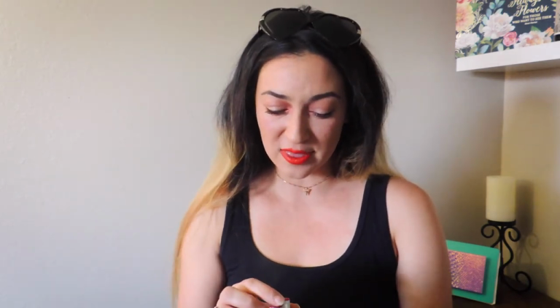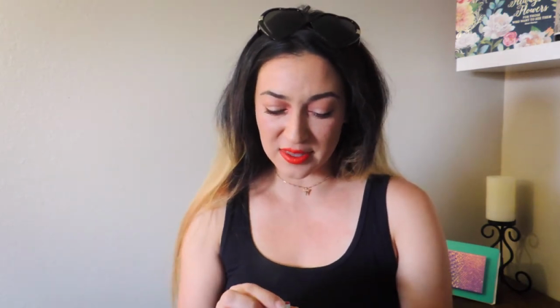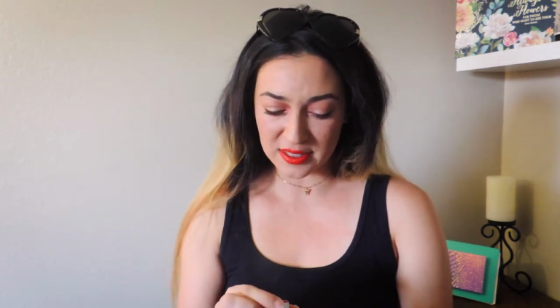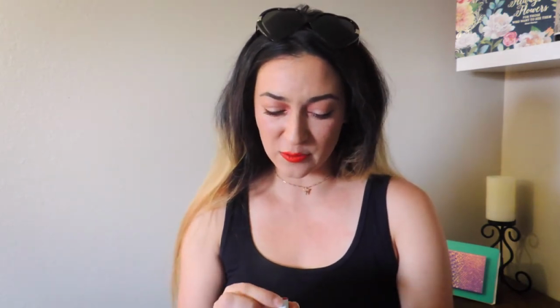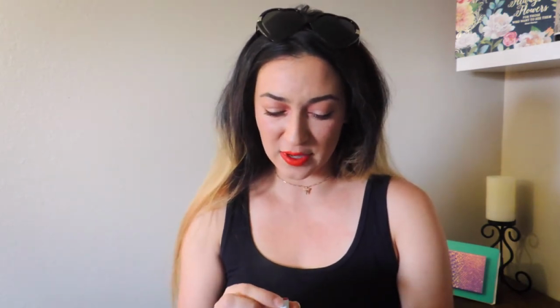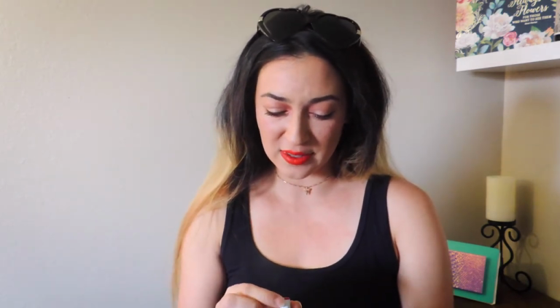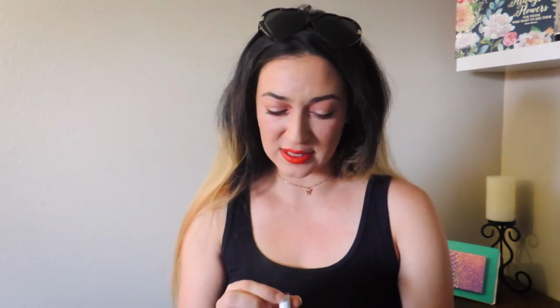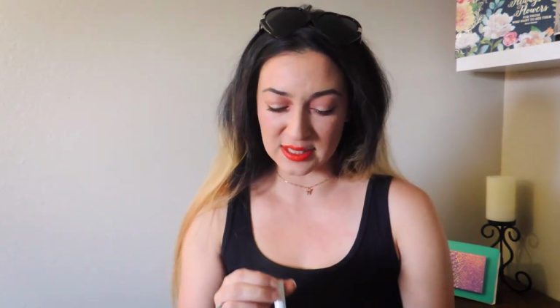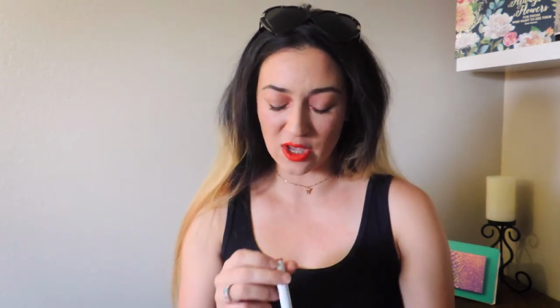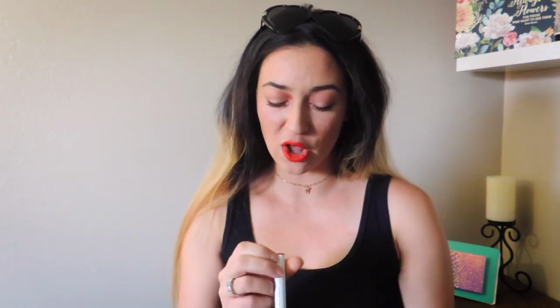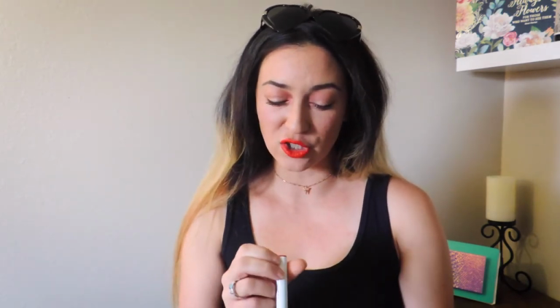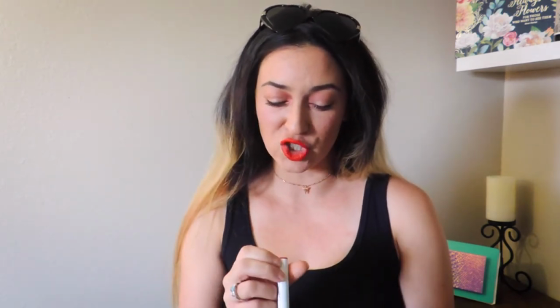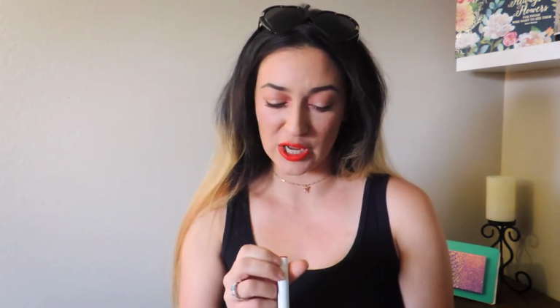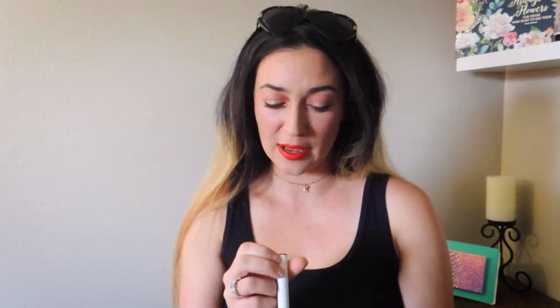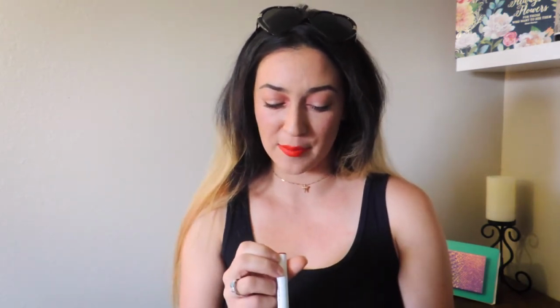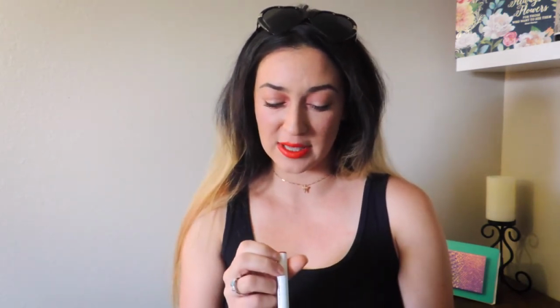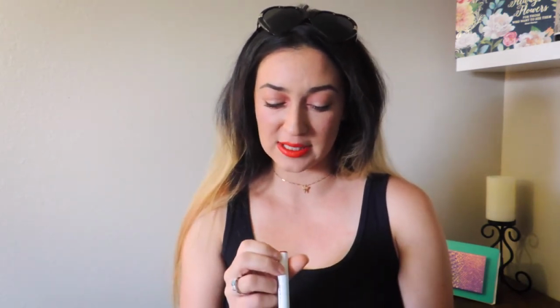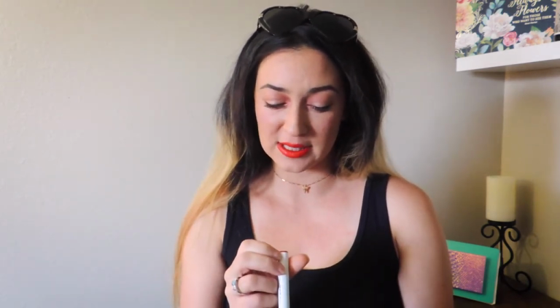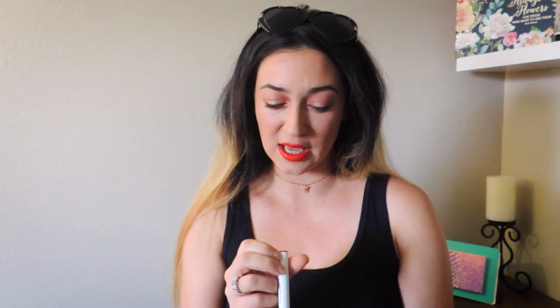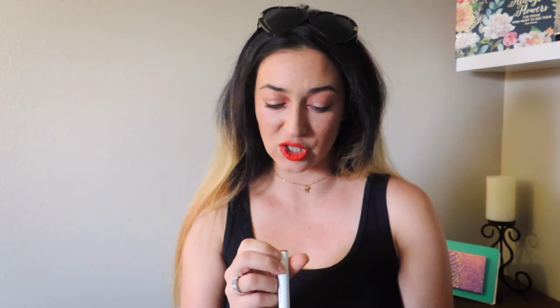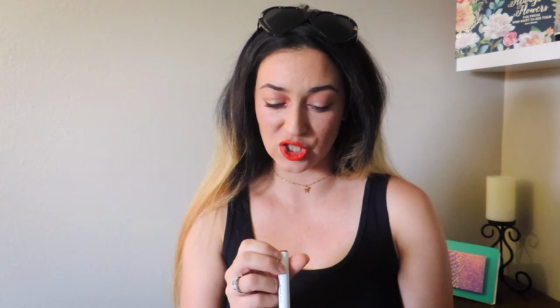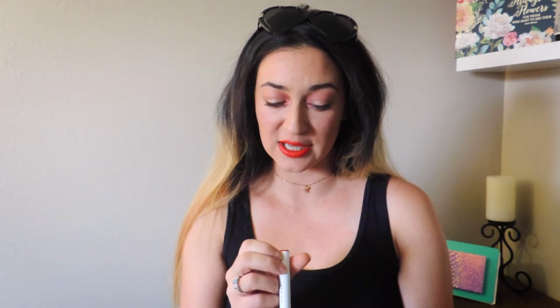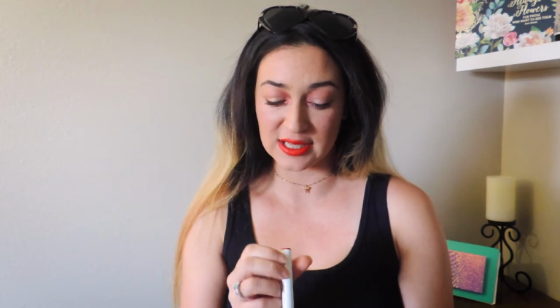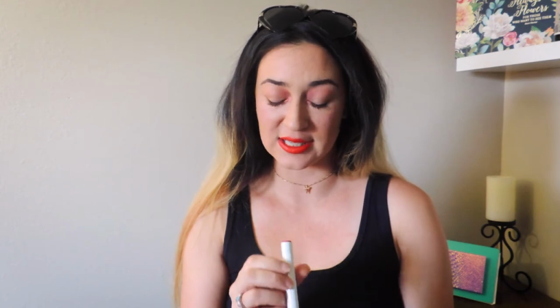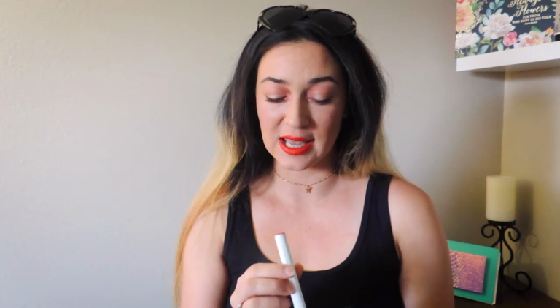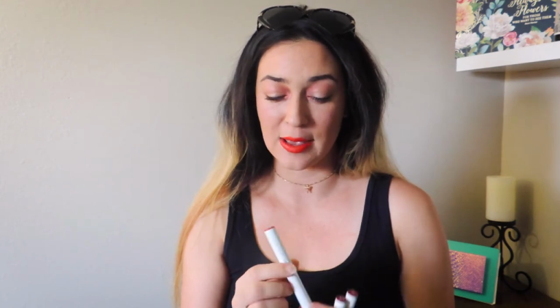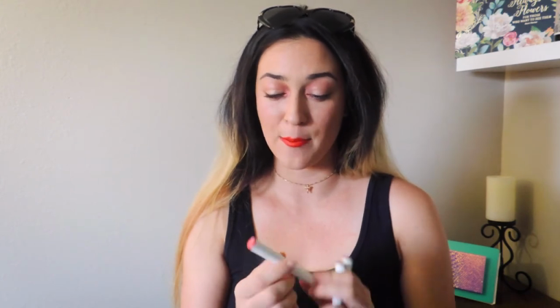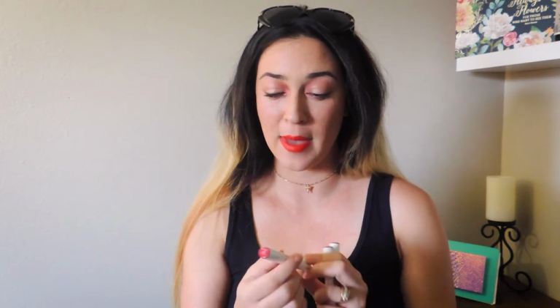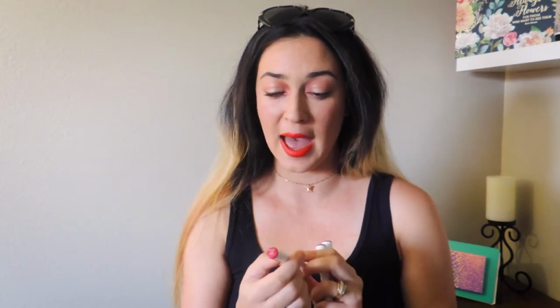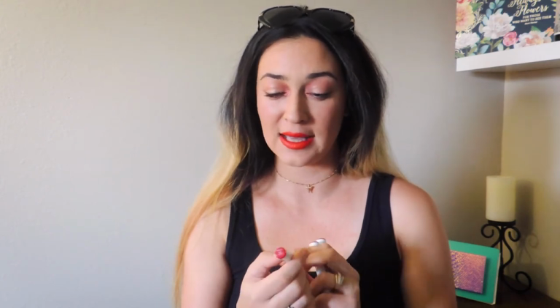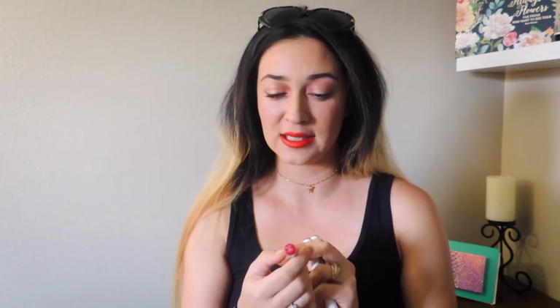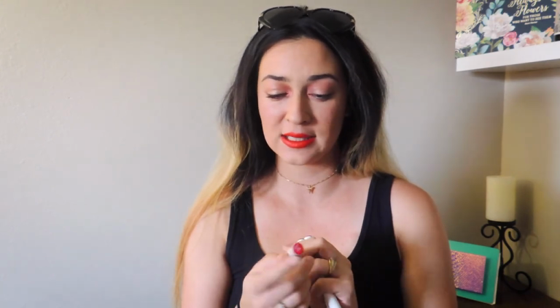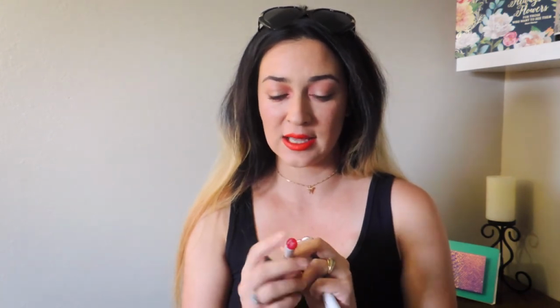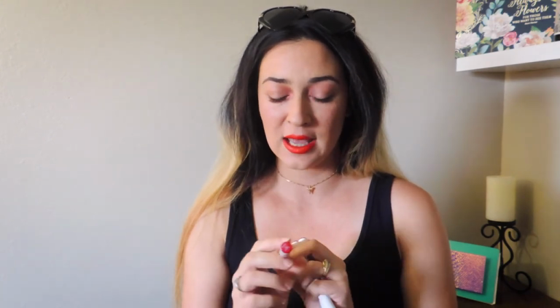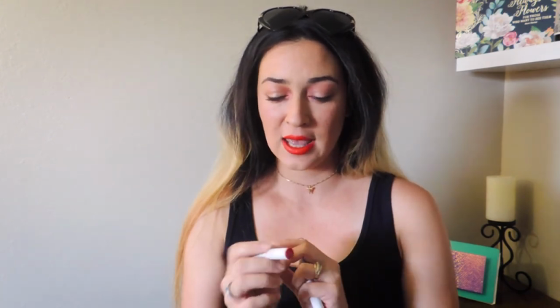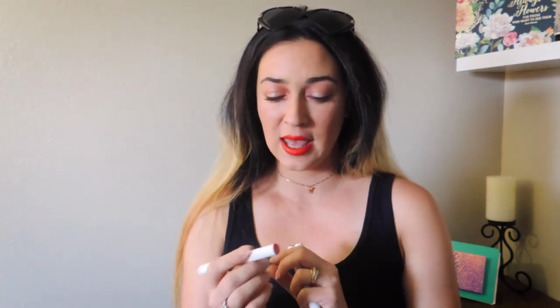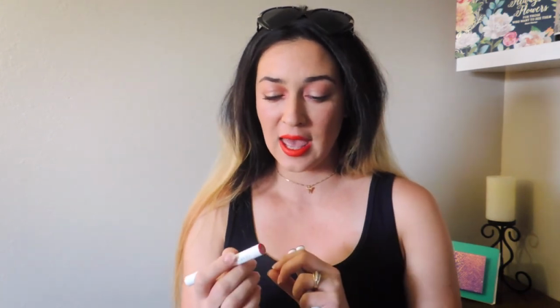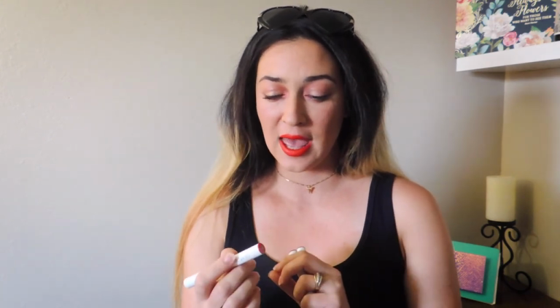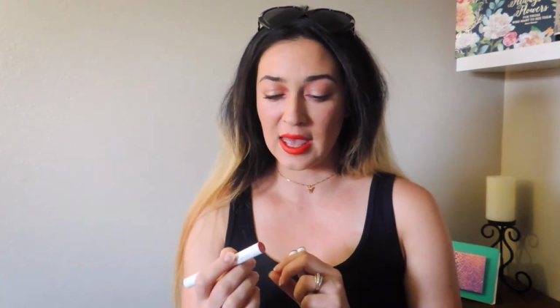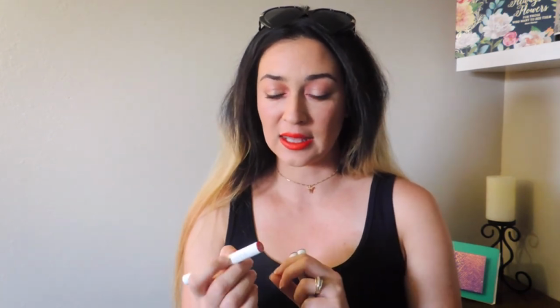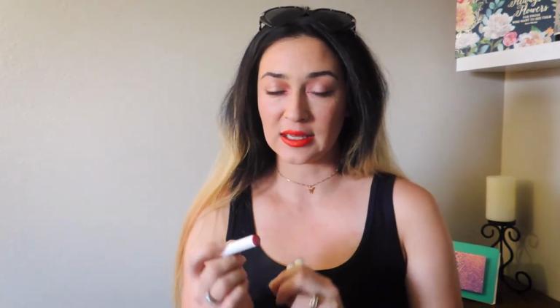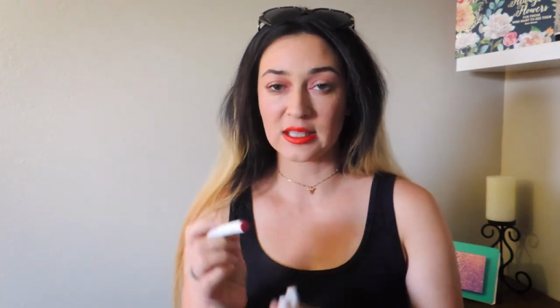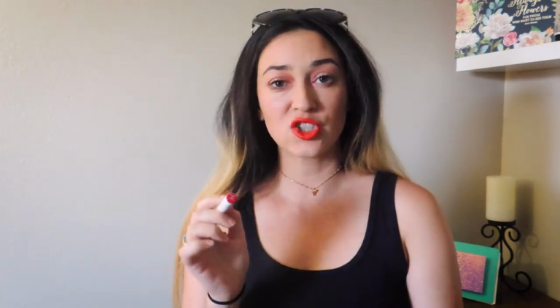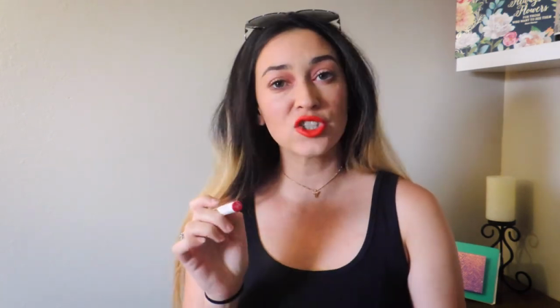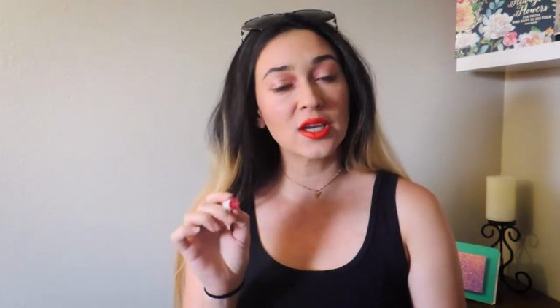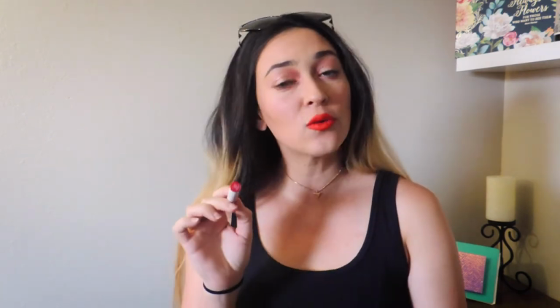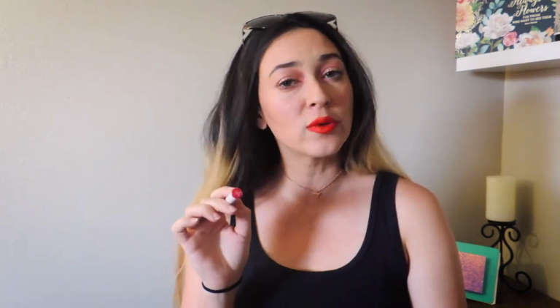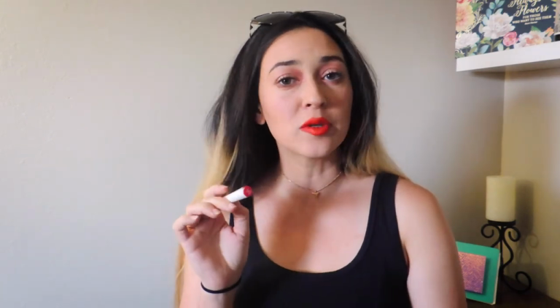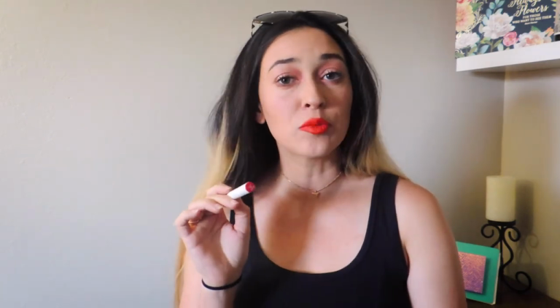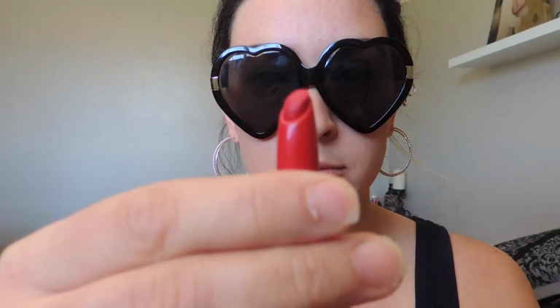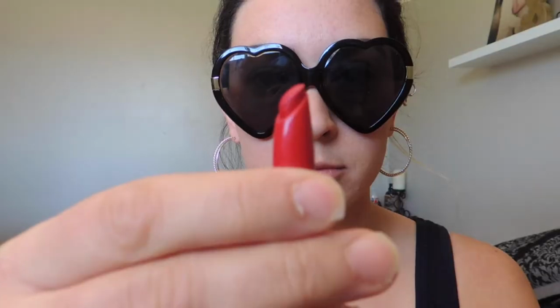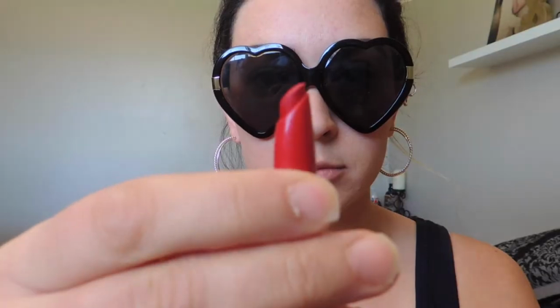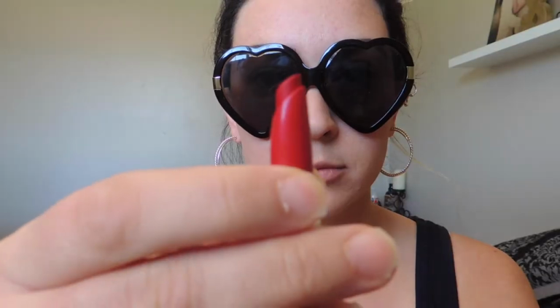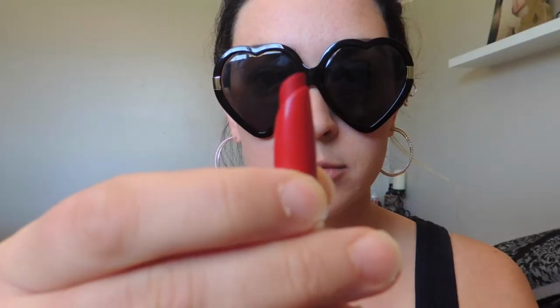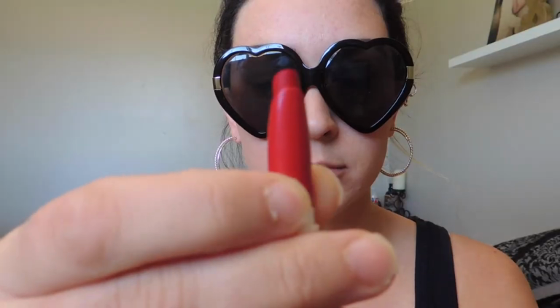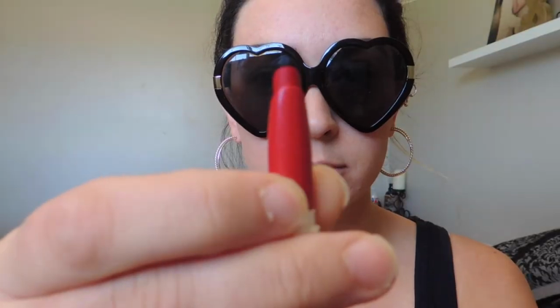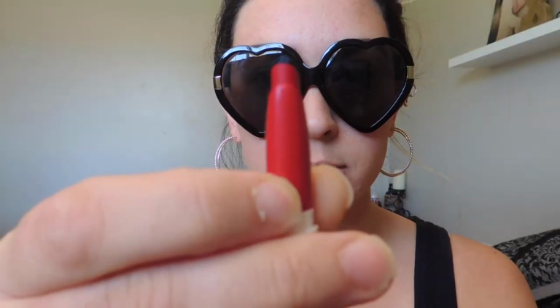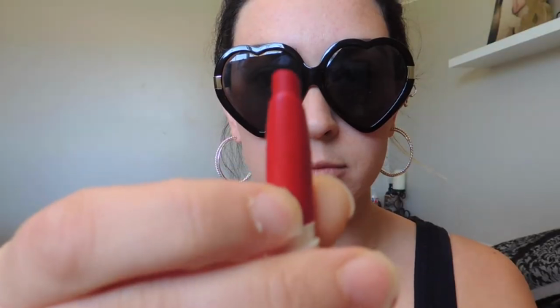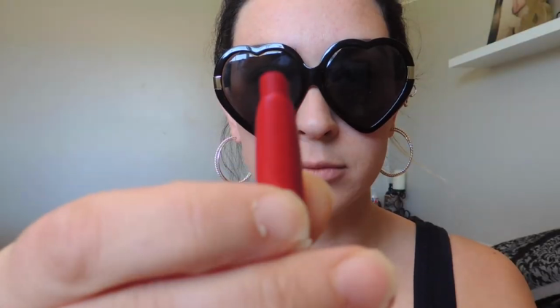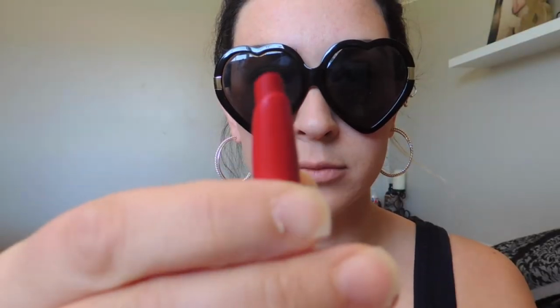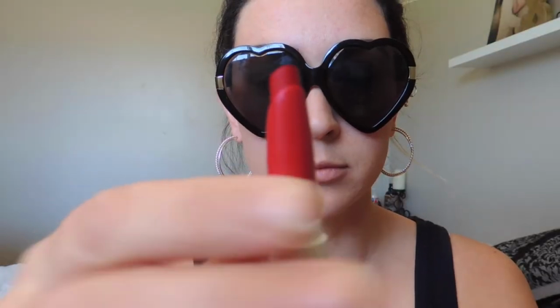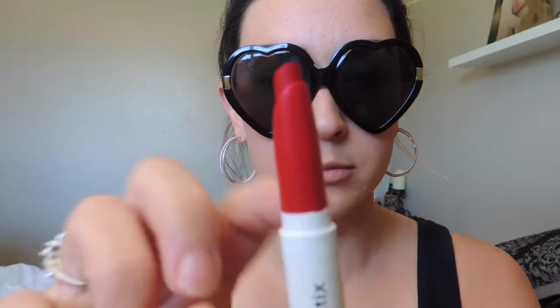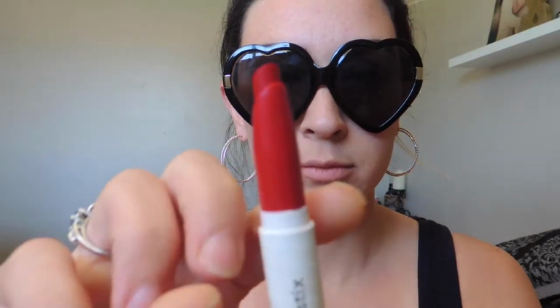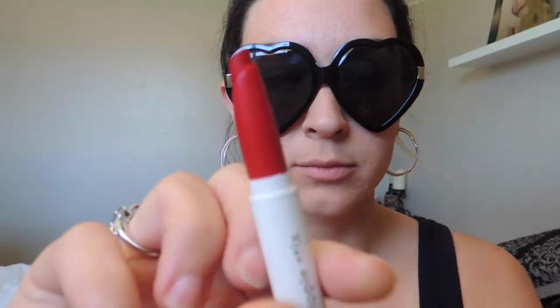This one is called Jam Sesh. It is a matte and it's just a really pretty cherry red.